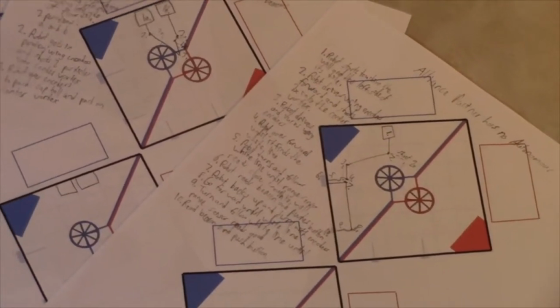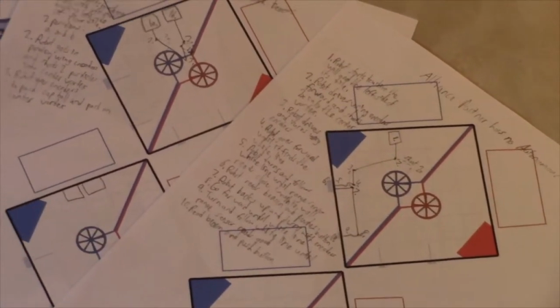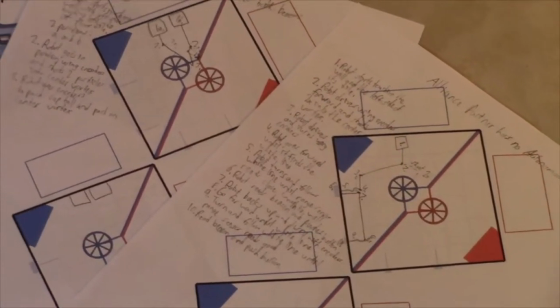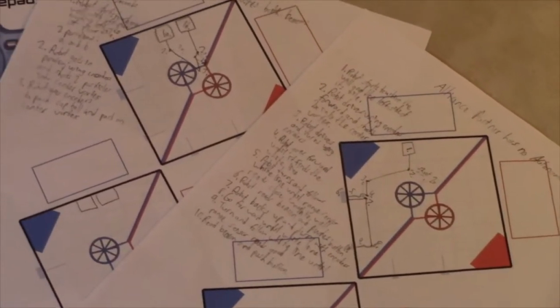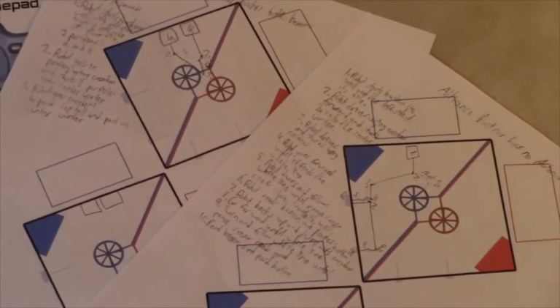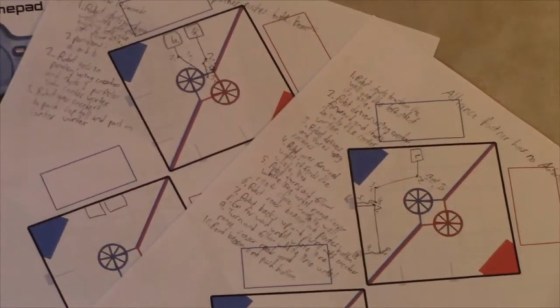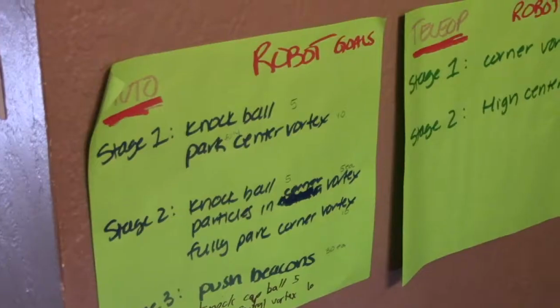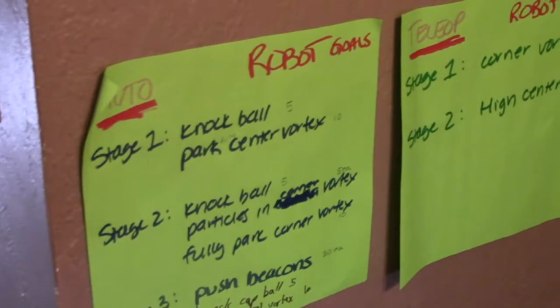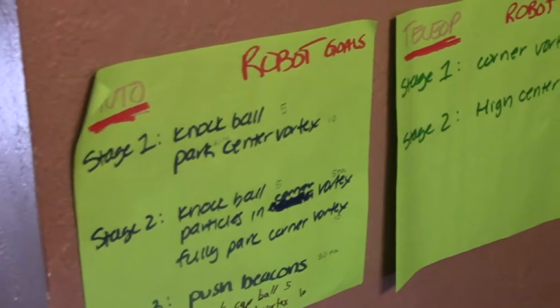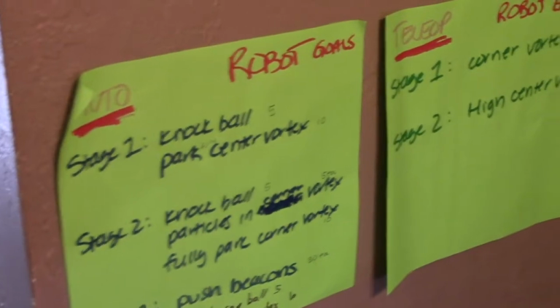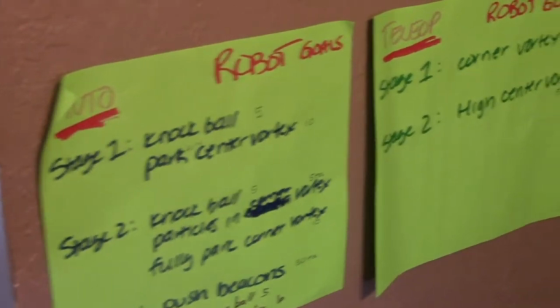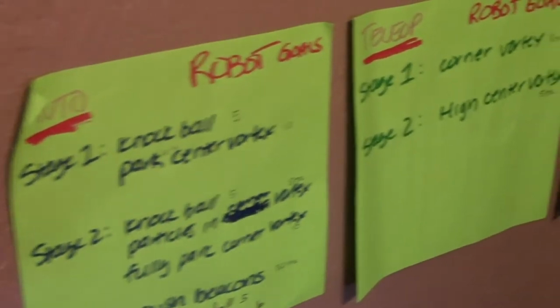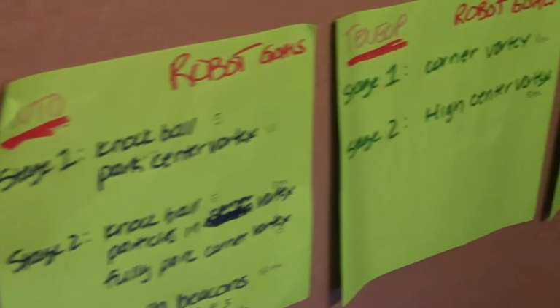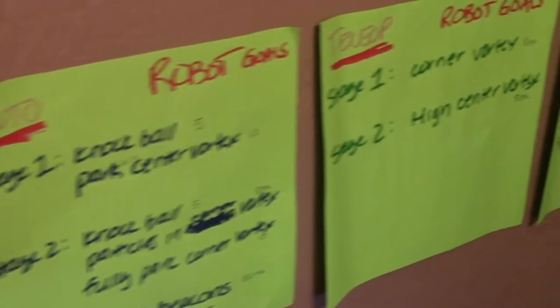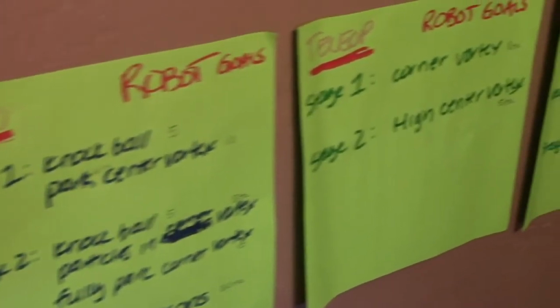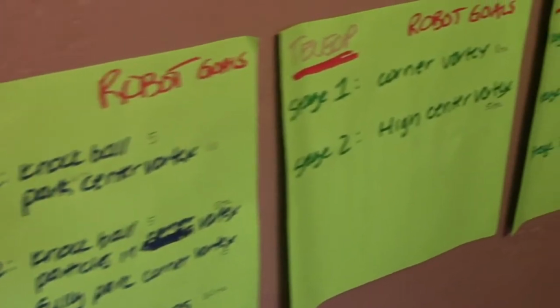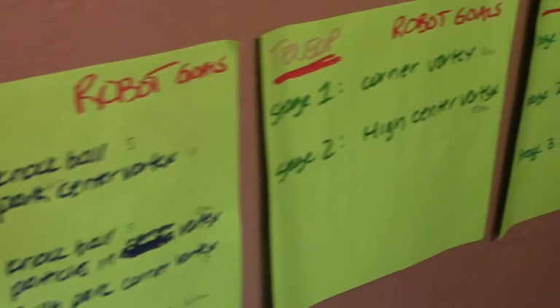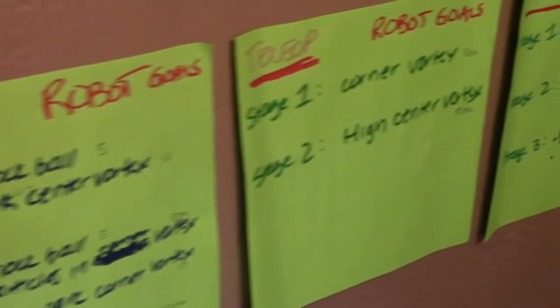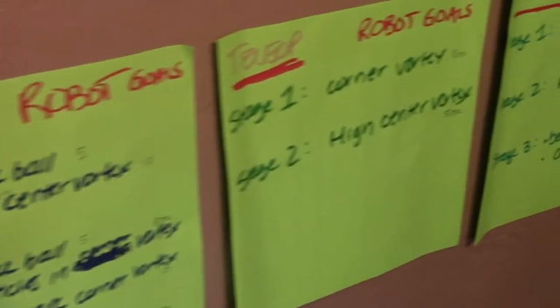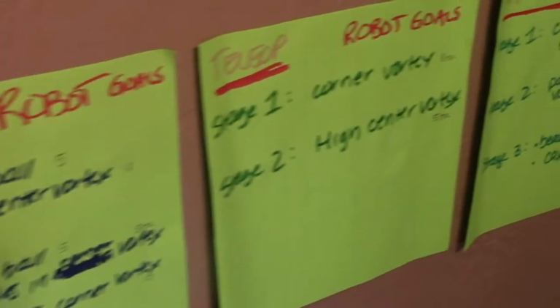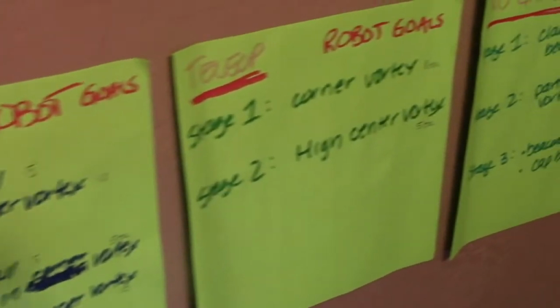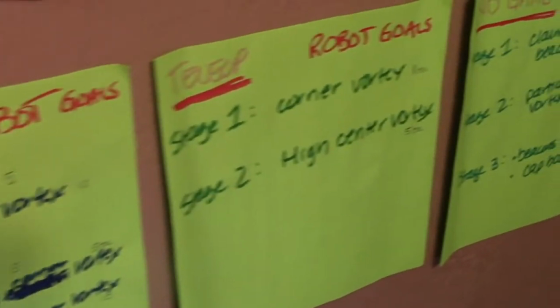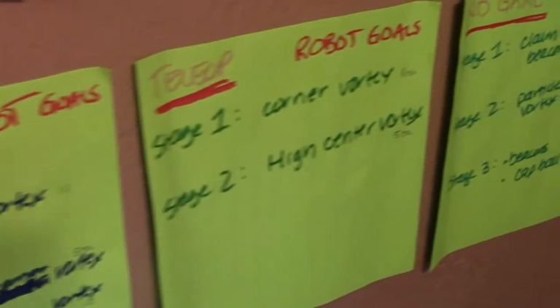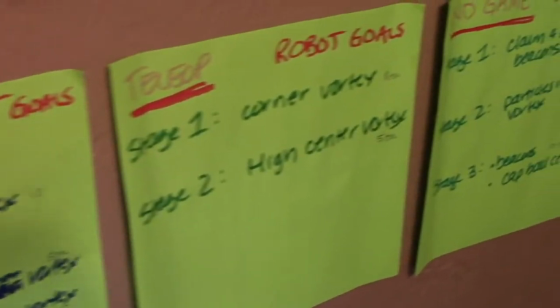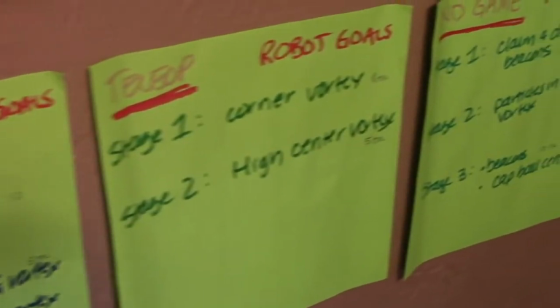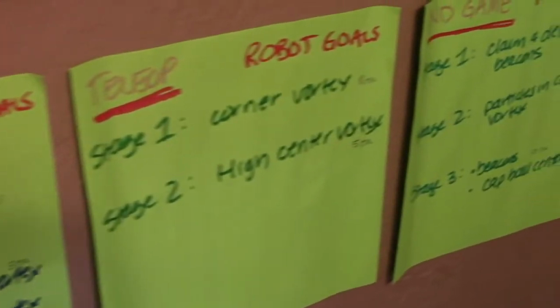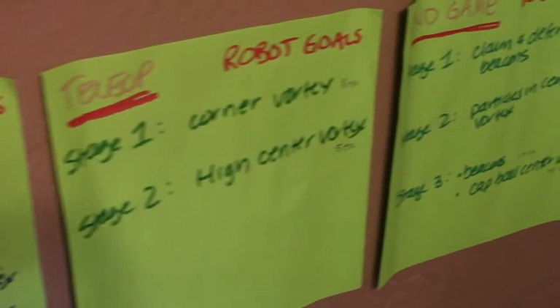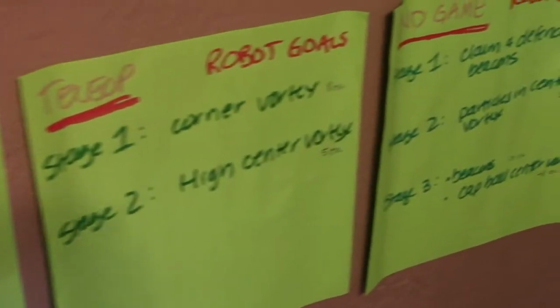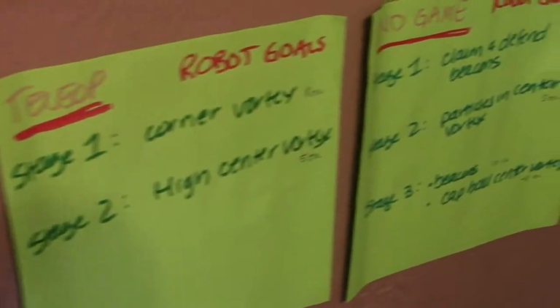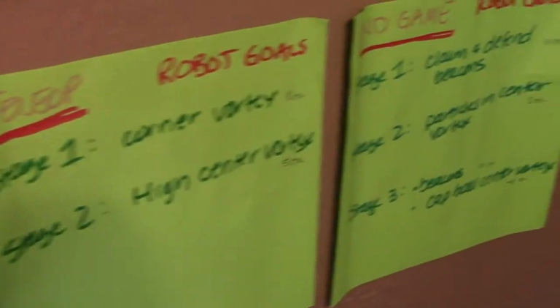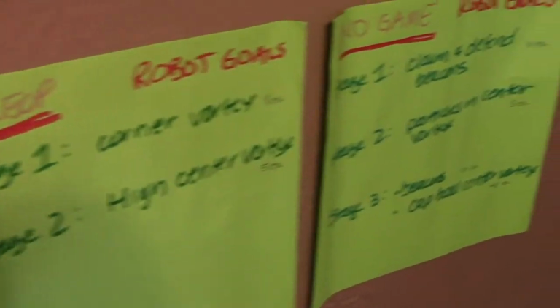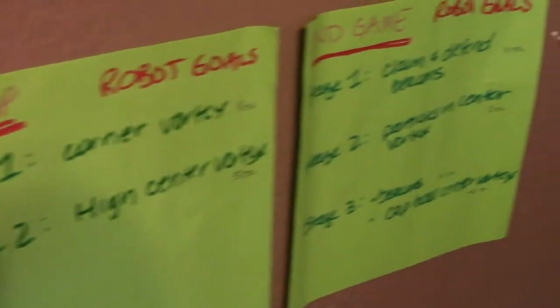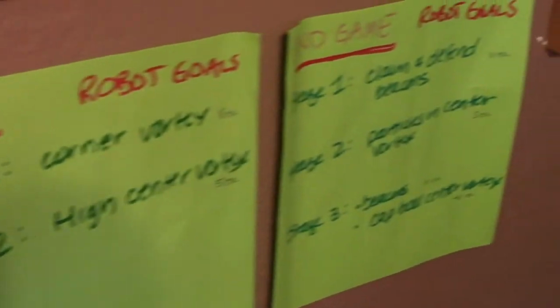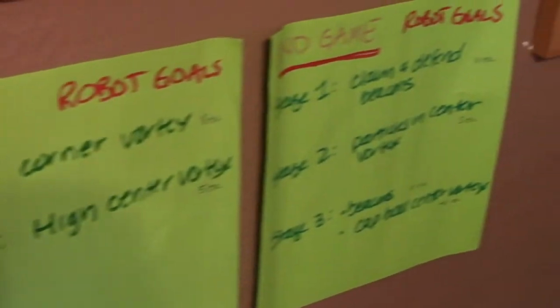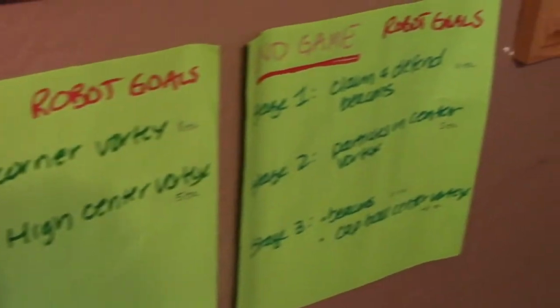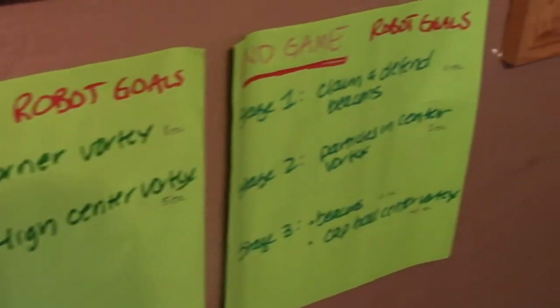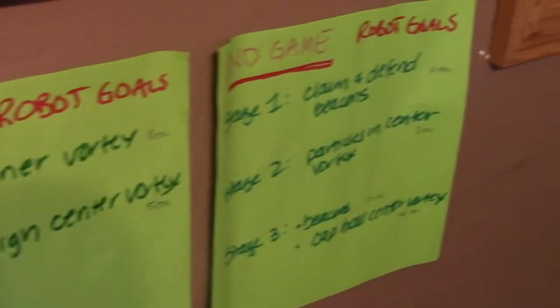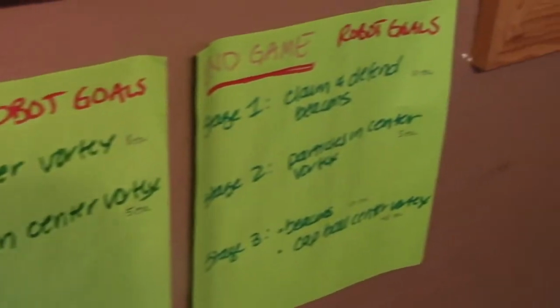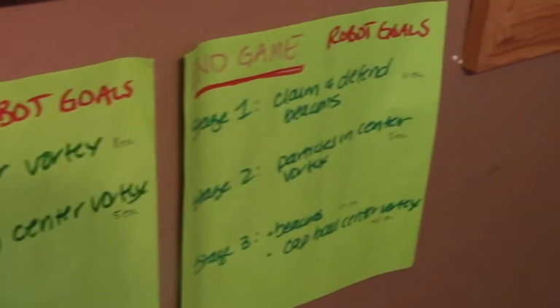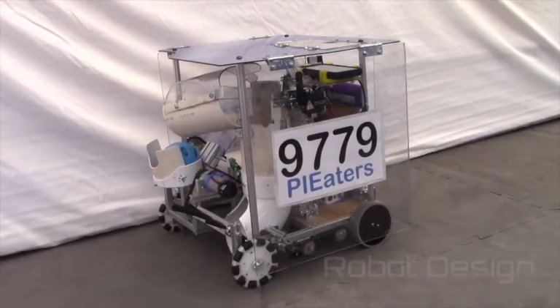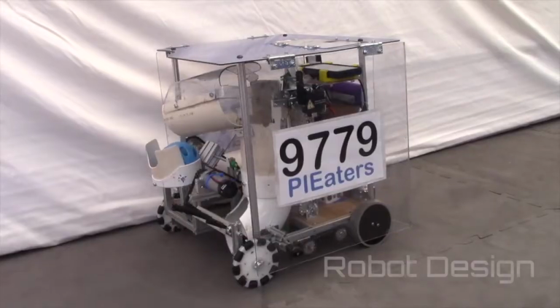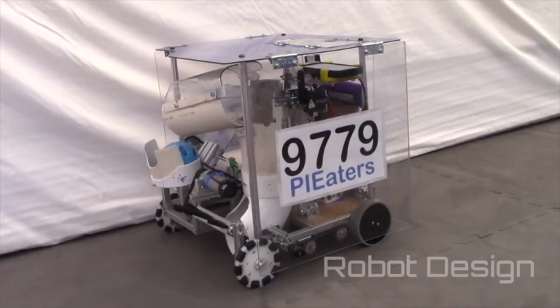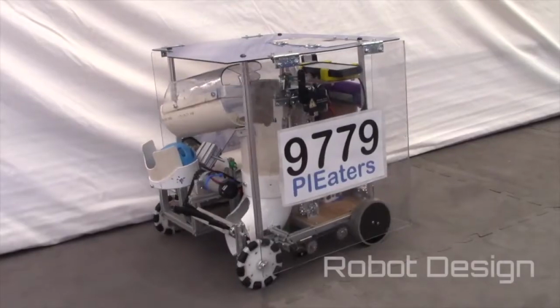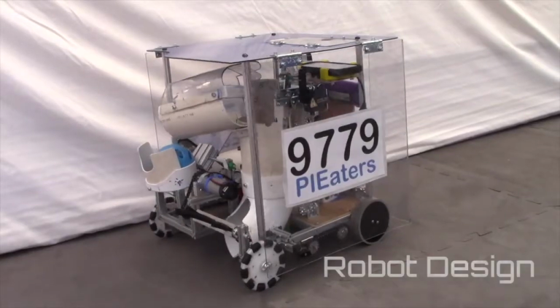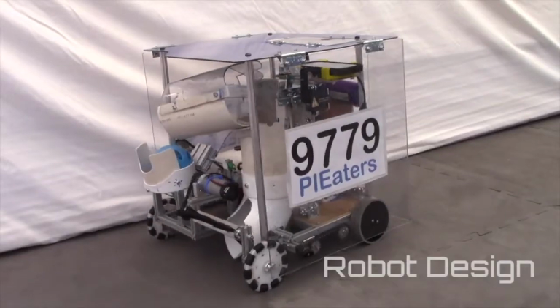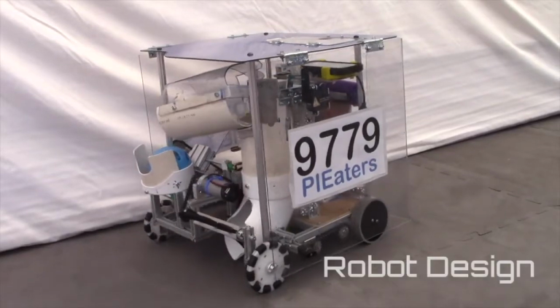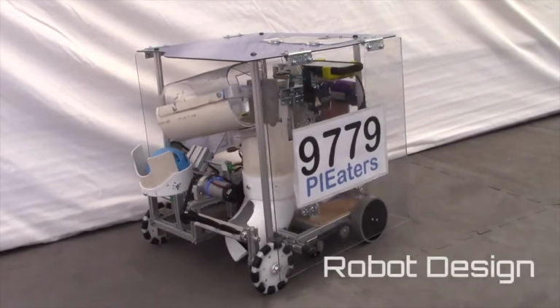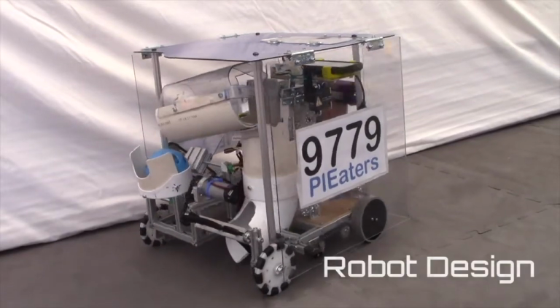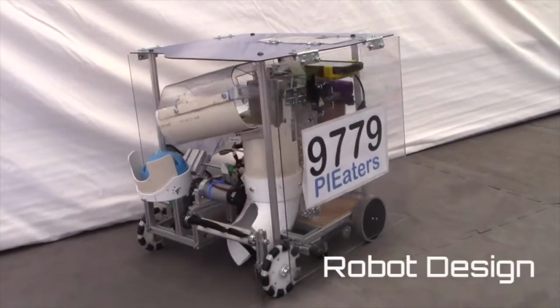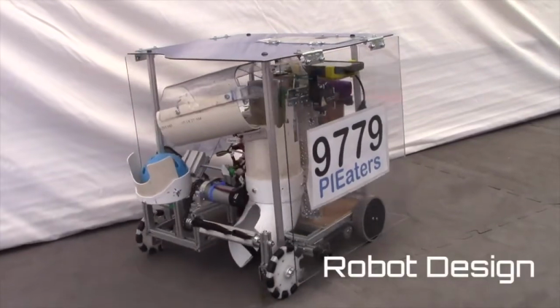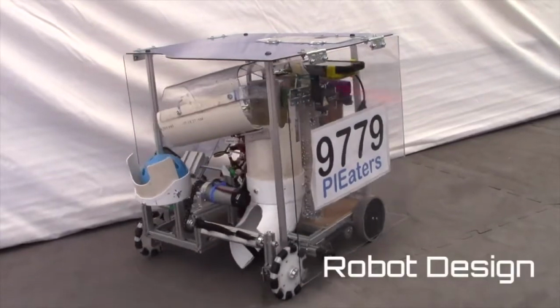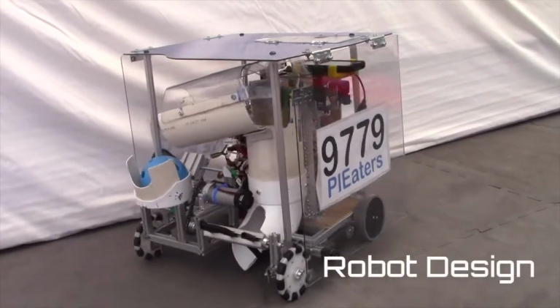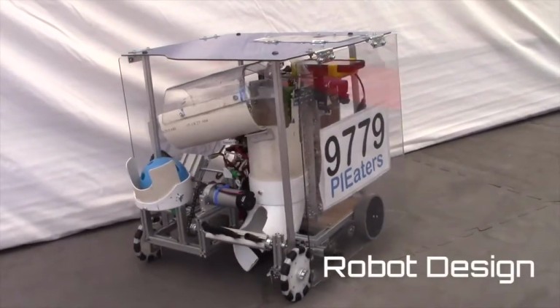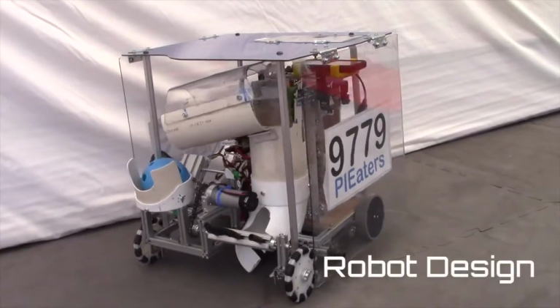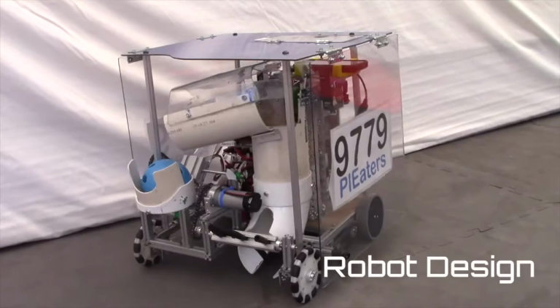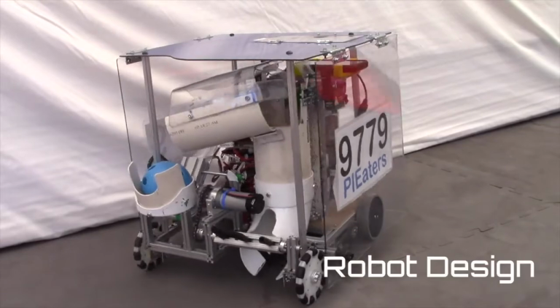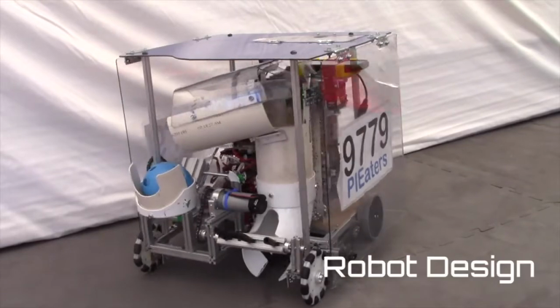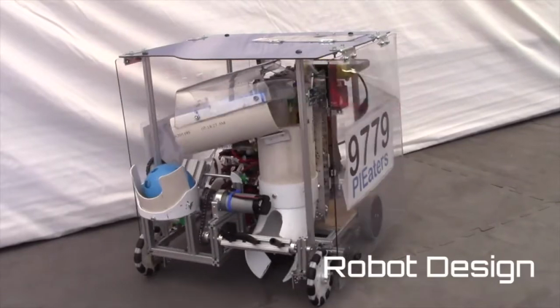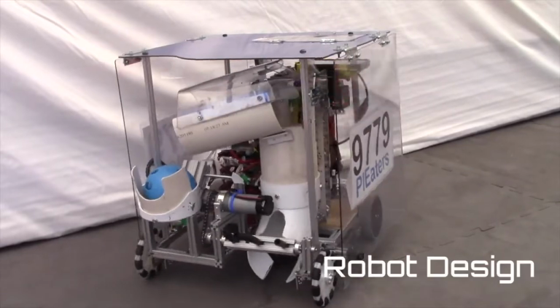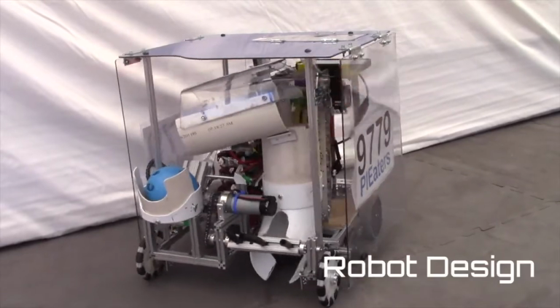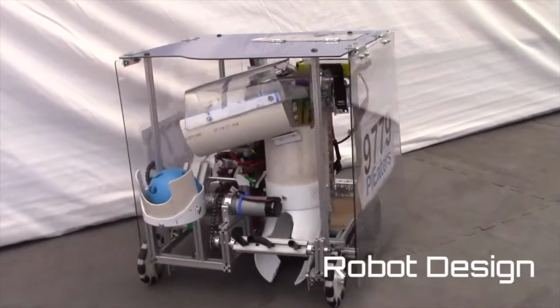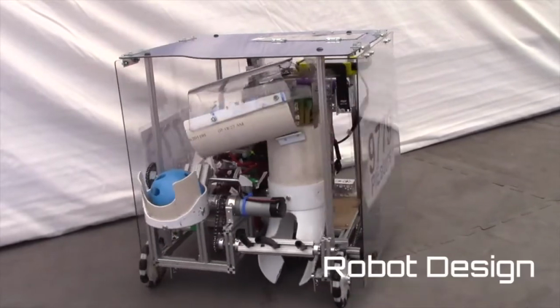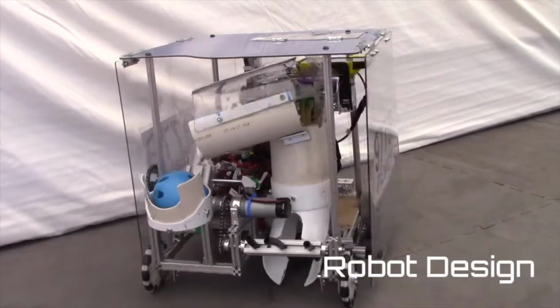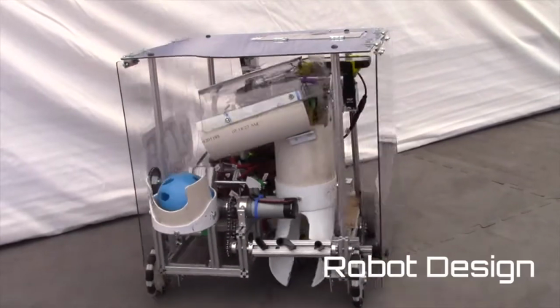Our goal in TeleOp was to collect and shoot particles in the center vortex and claim beacons during endgame. Our robot's name is NEPTOR, which stands for Never-Ending Pie Throwing Robot.